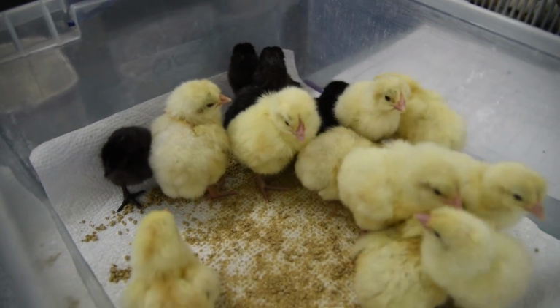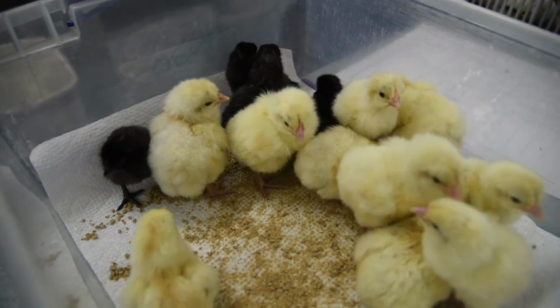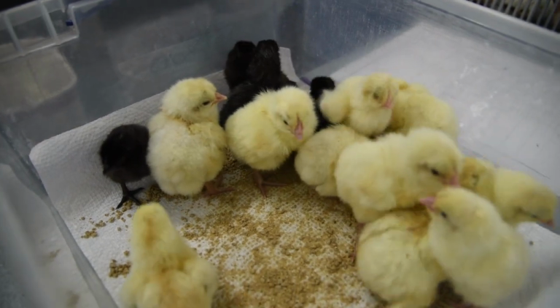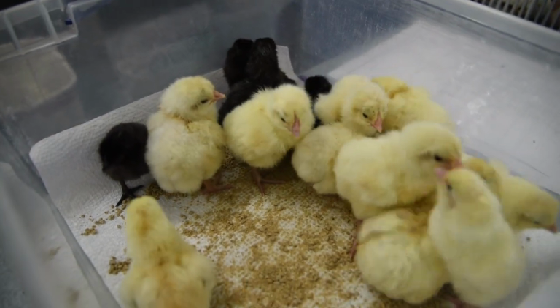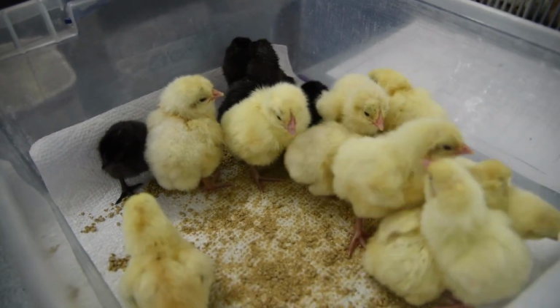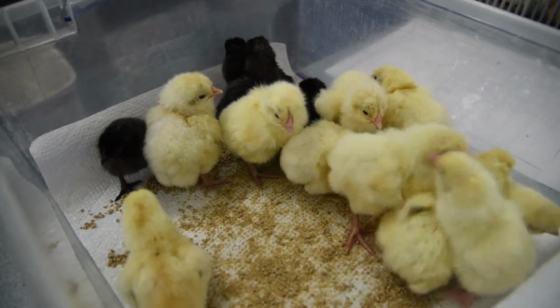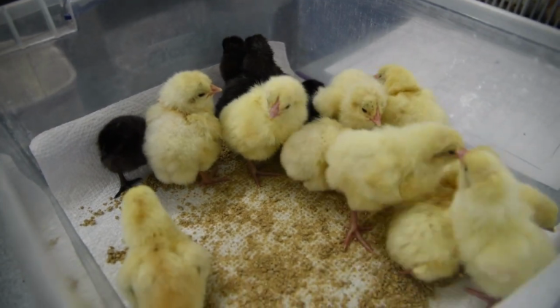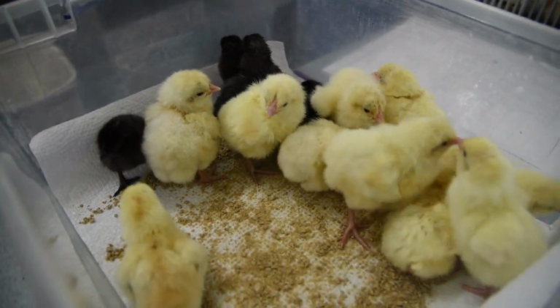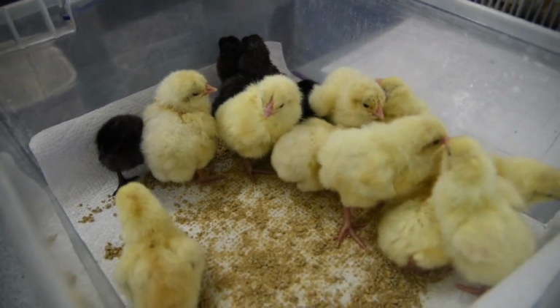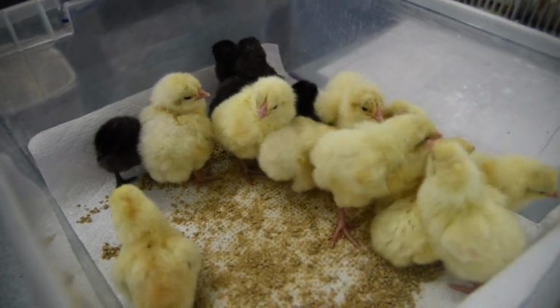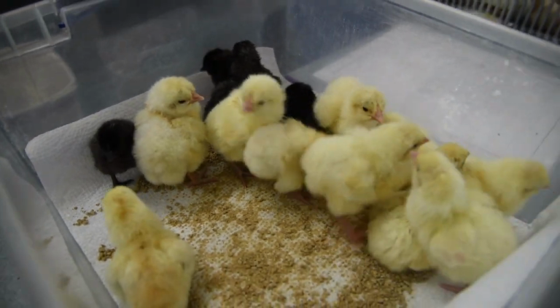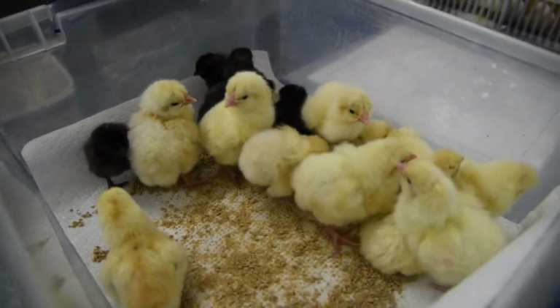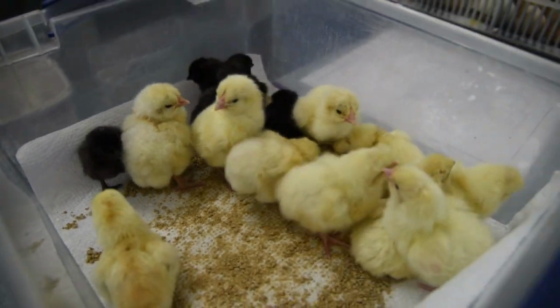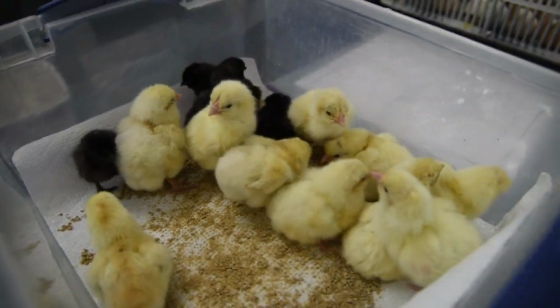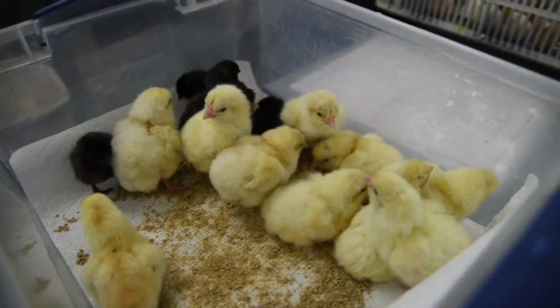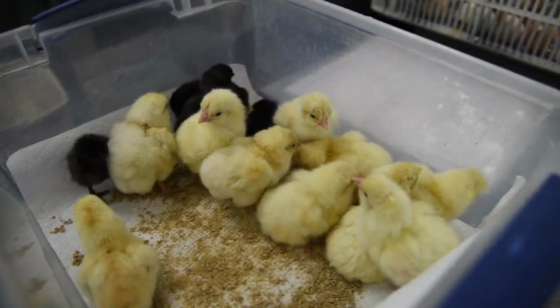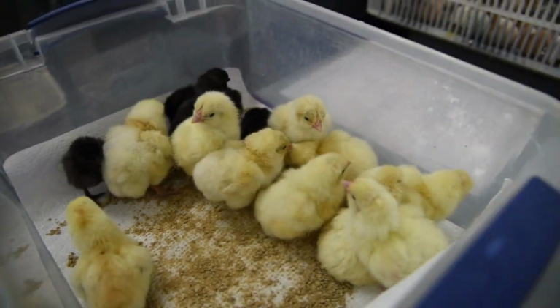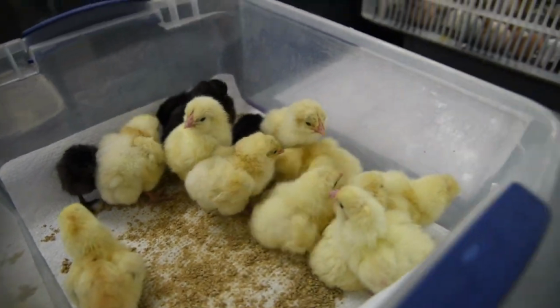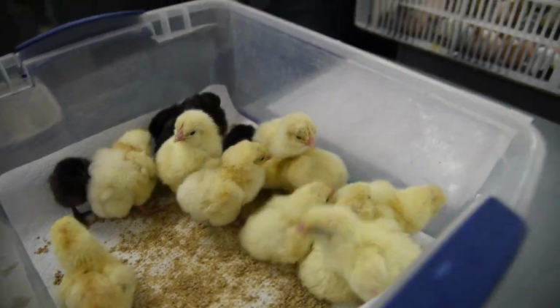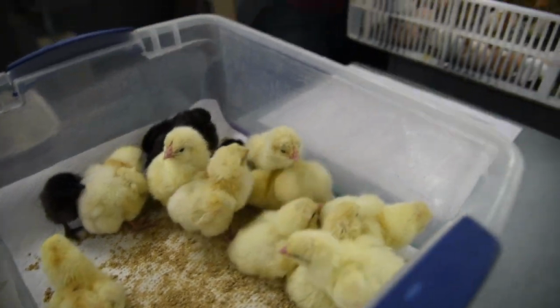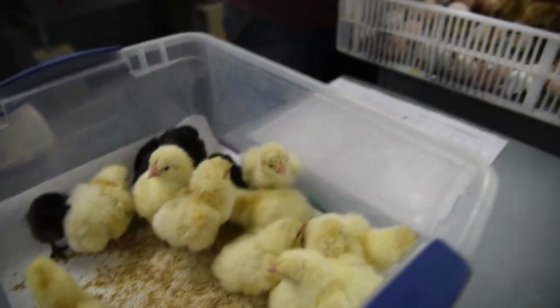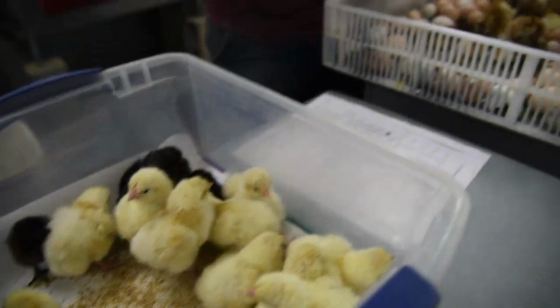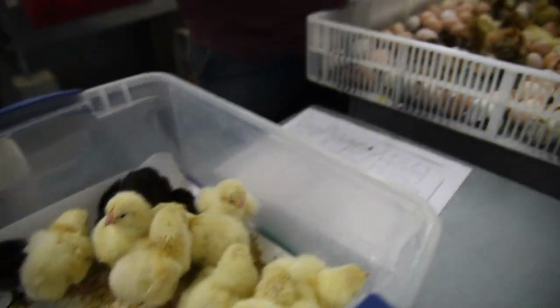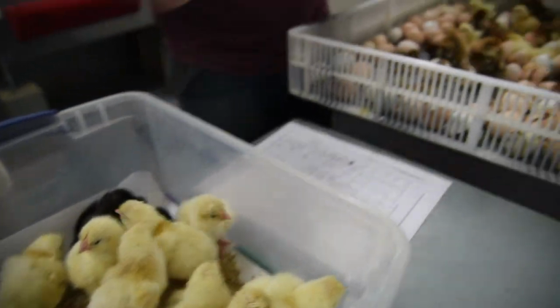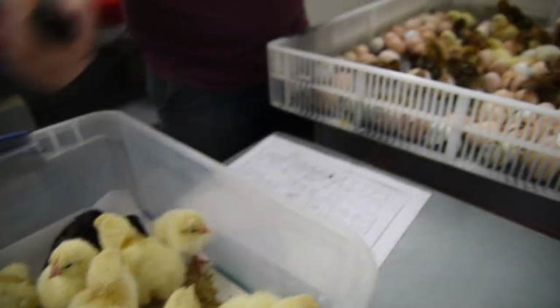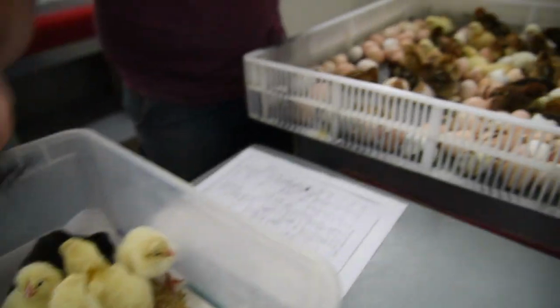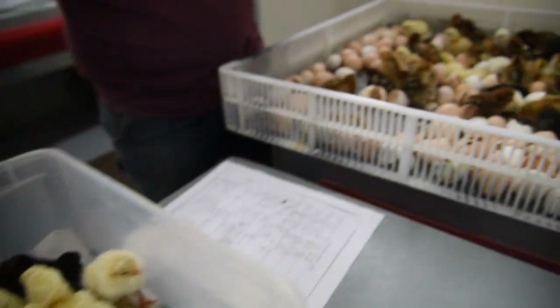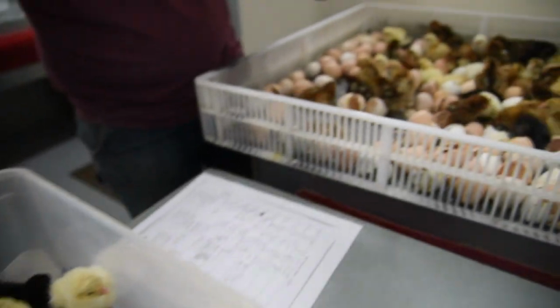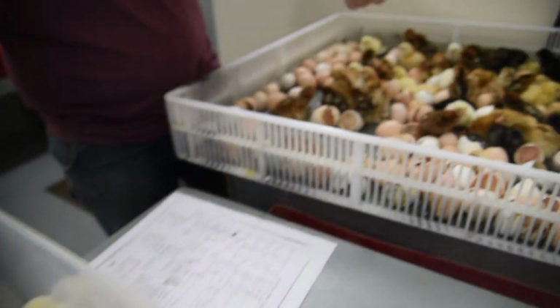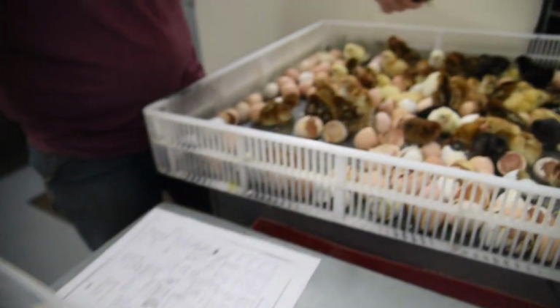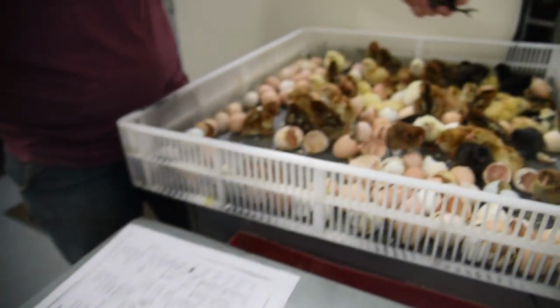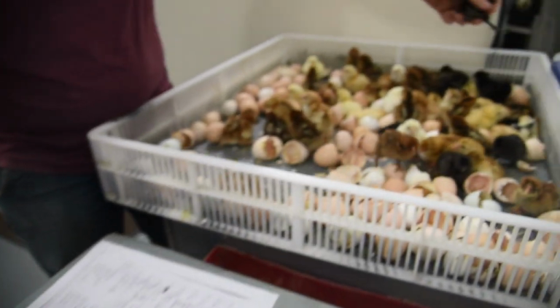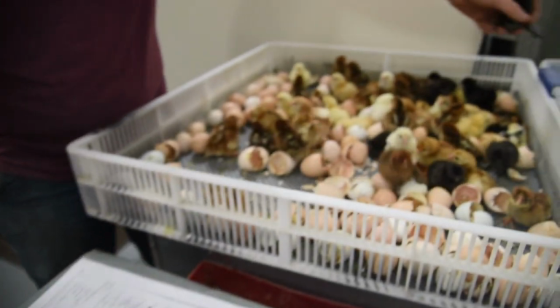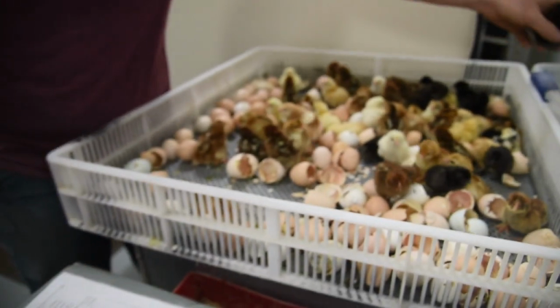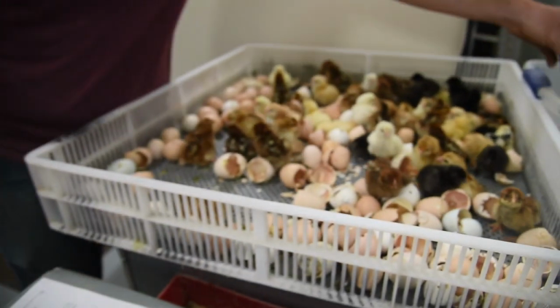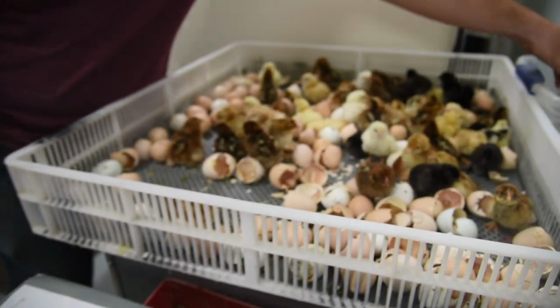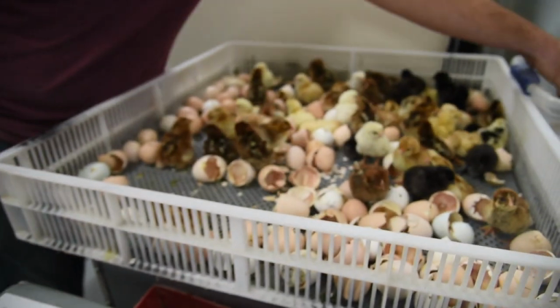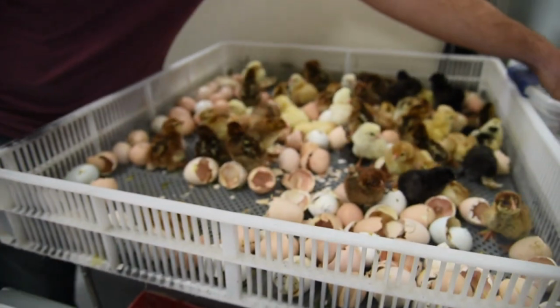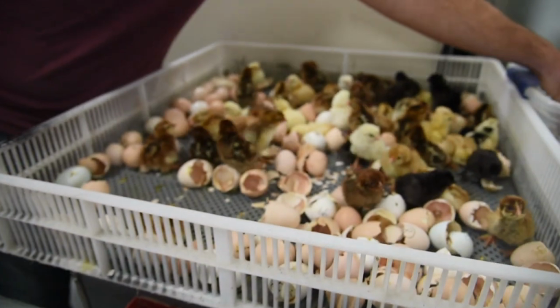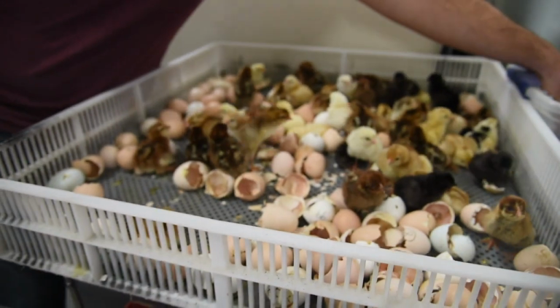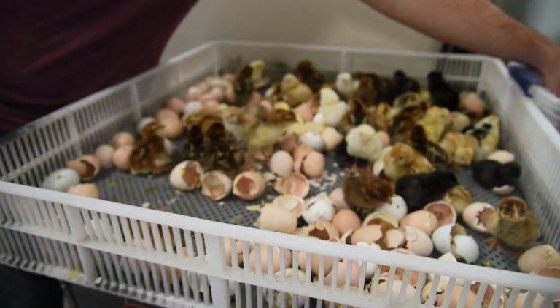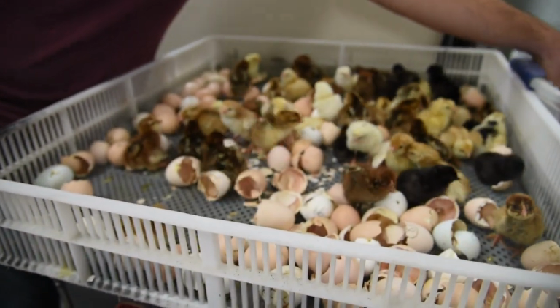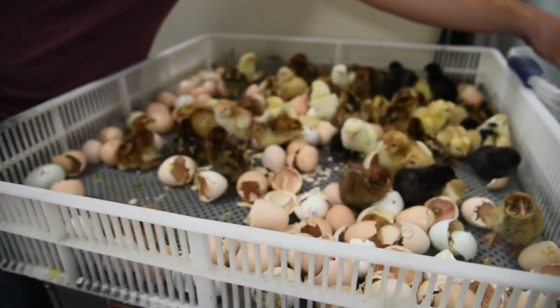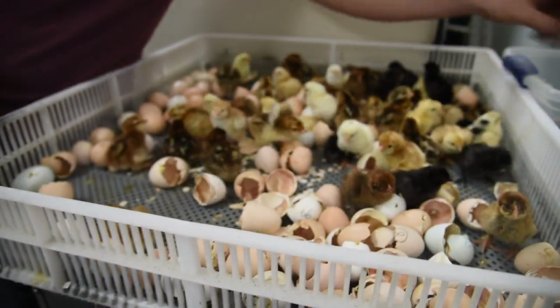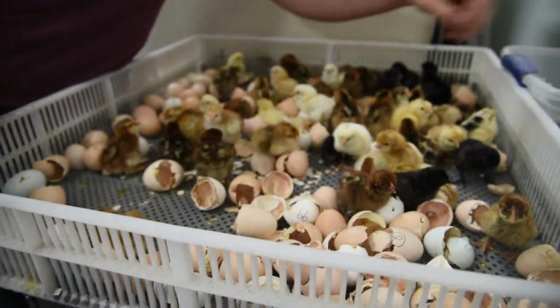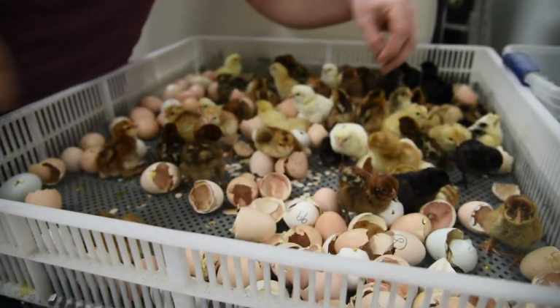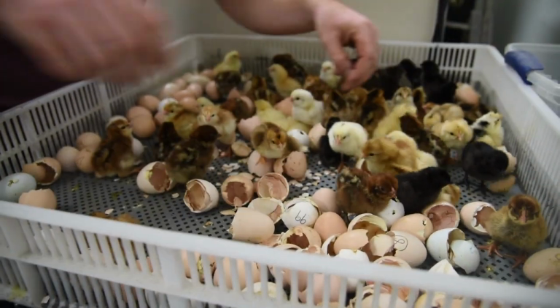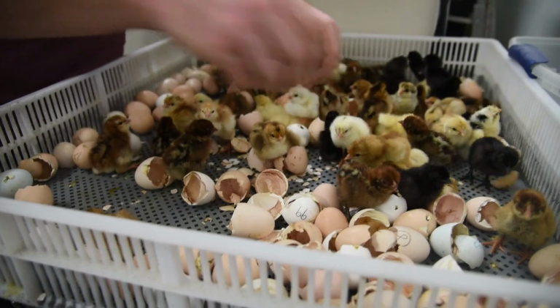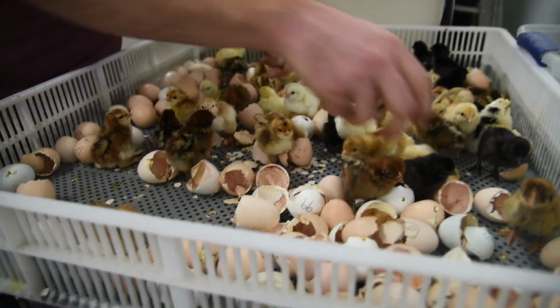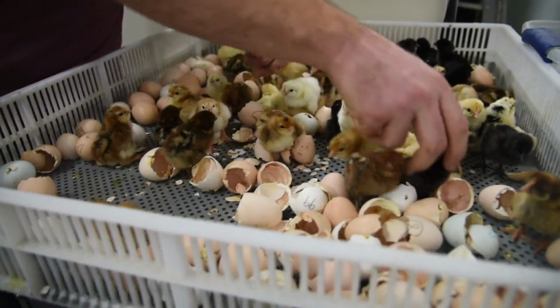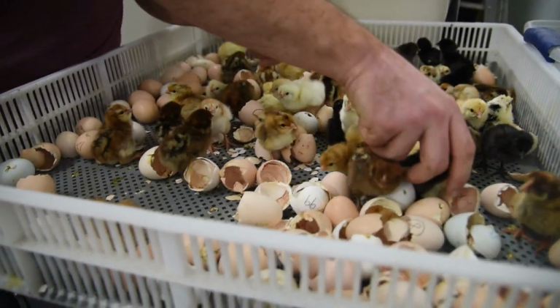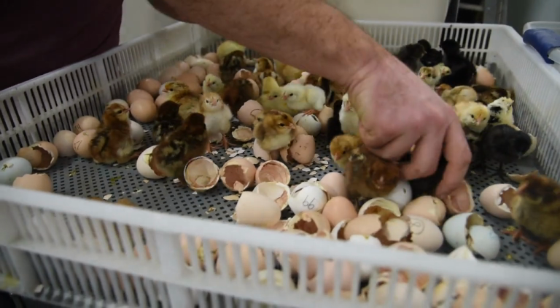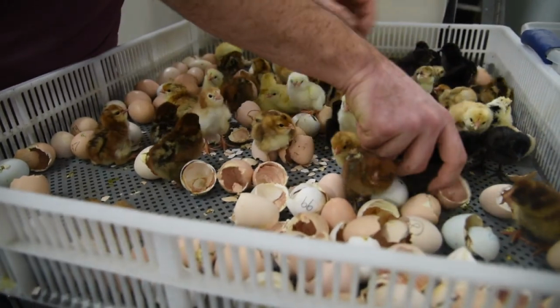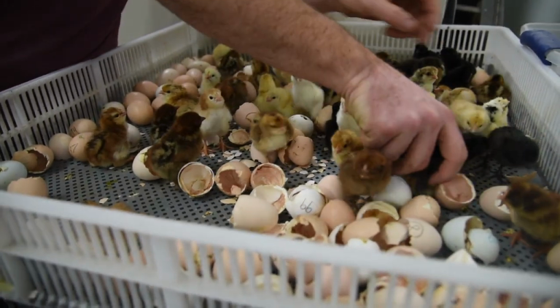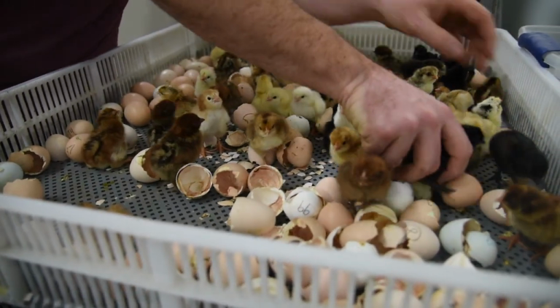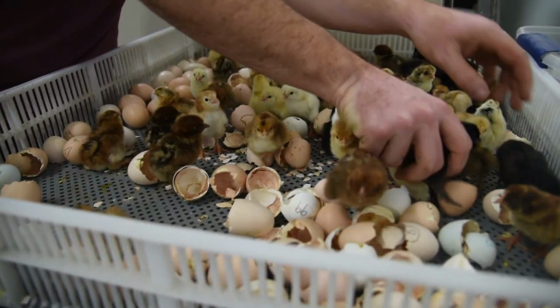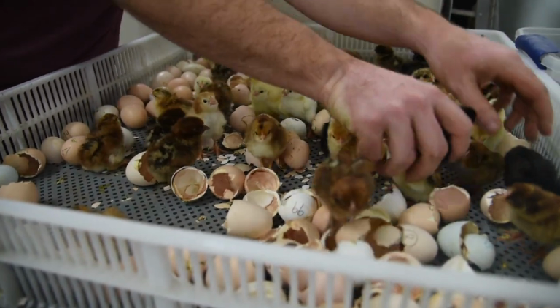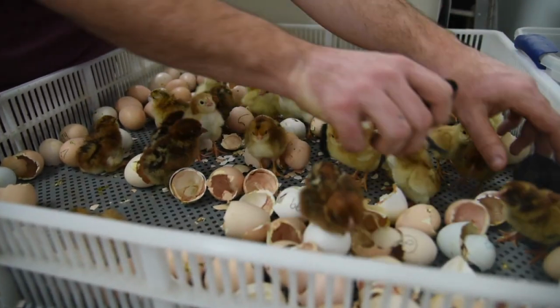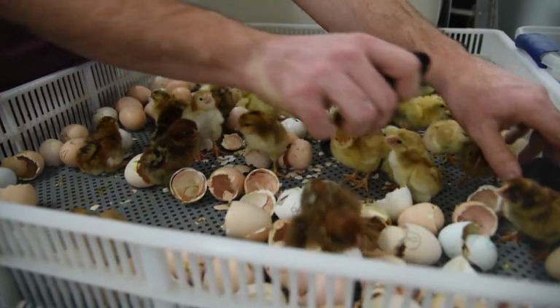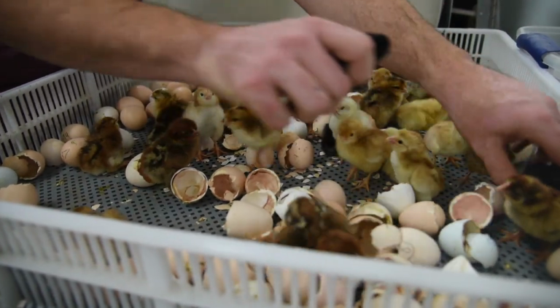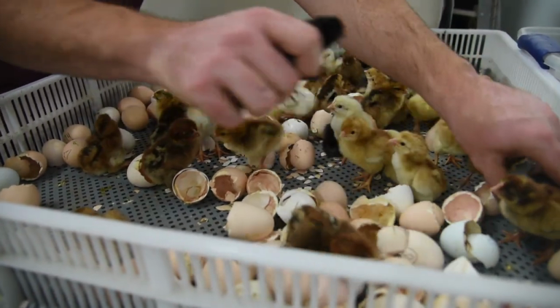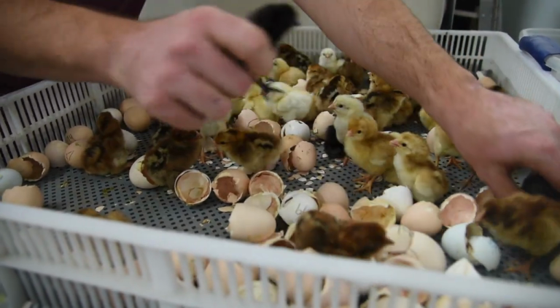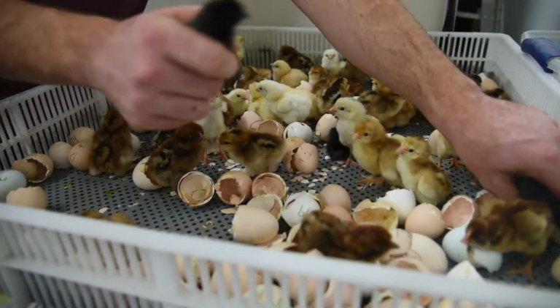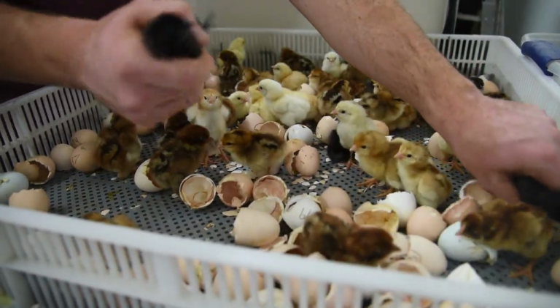You'll notice that some eggs here haven't hatched. These eggs just need a little bit more time in the hatcher but should be ready to go by tomorrow.